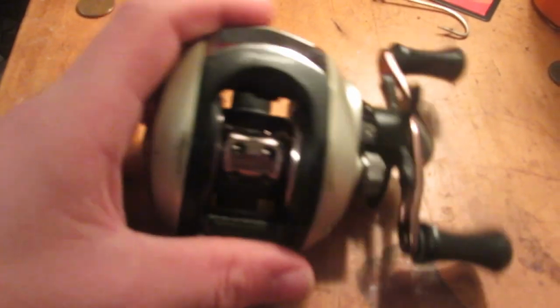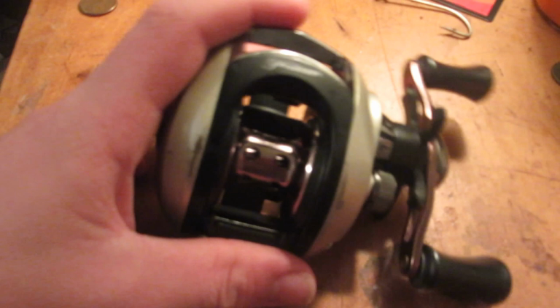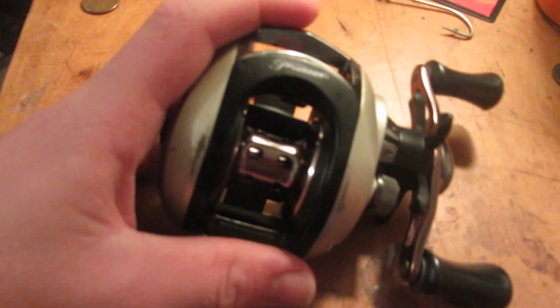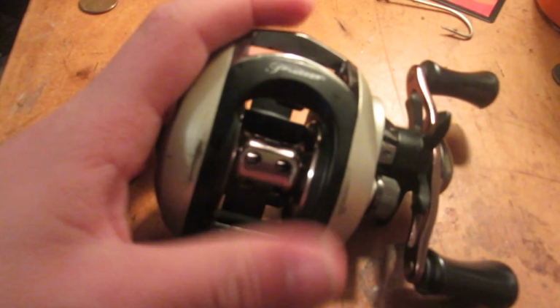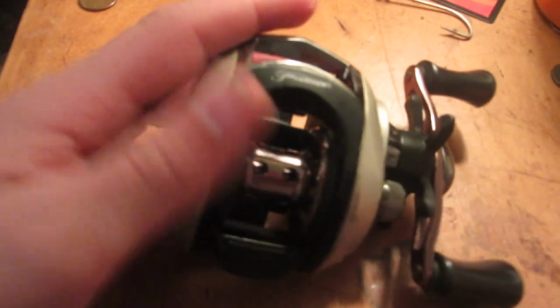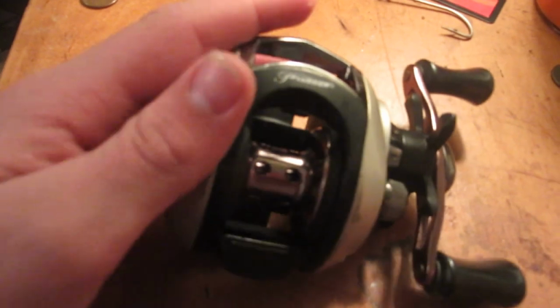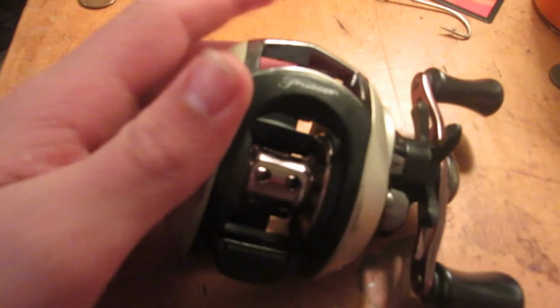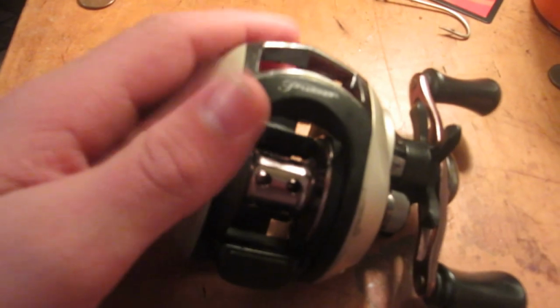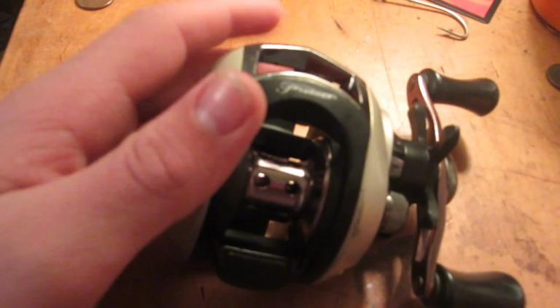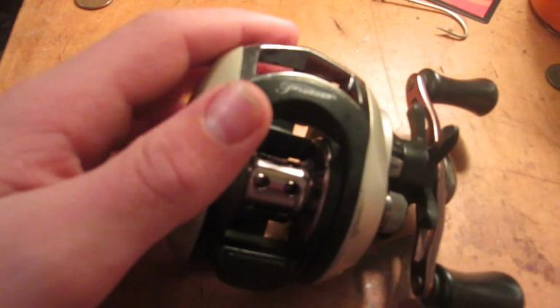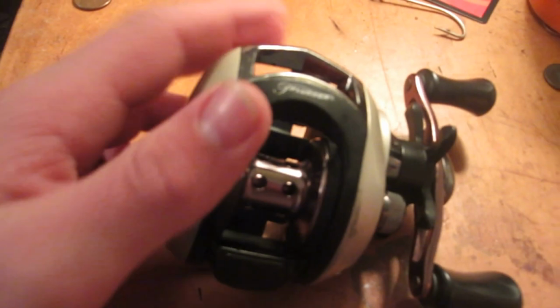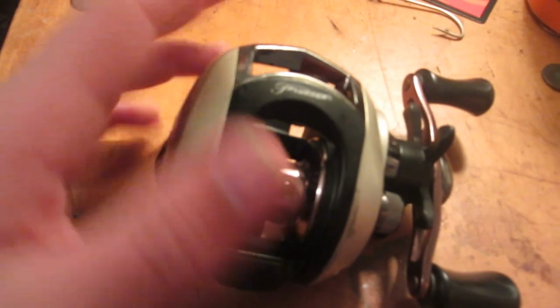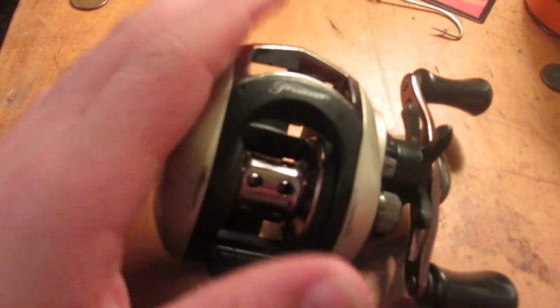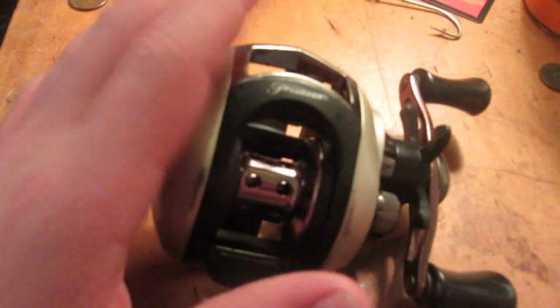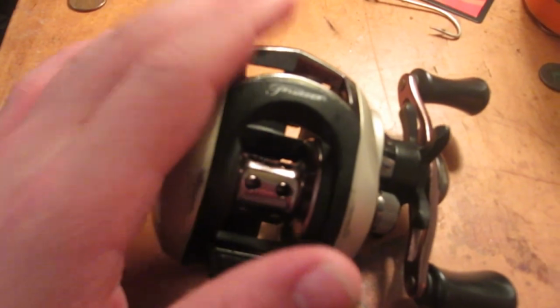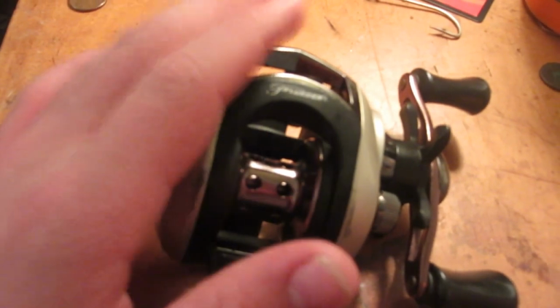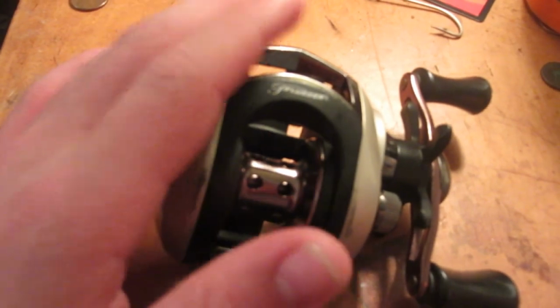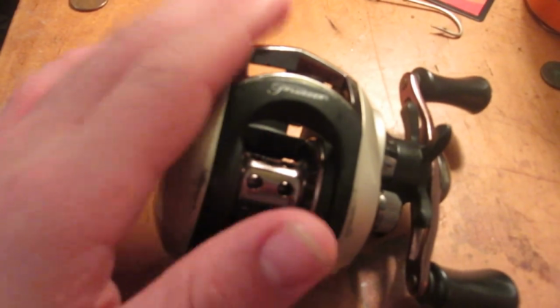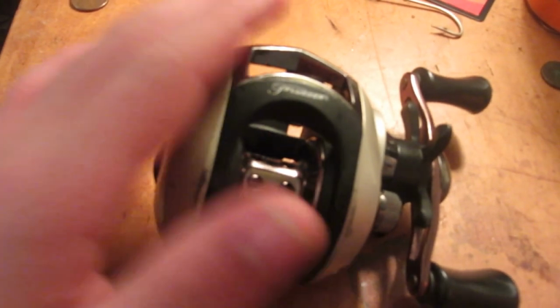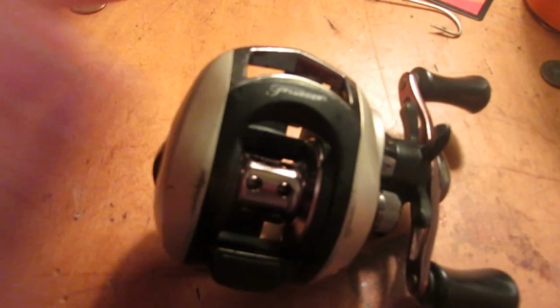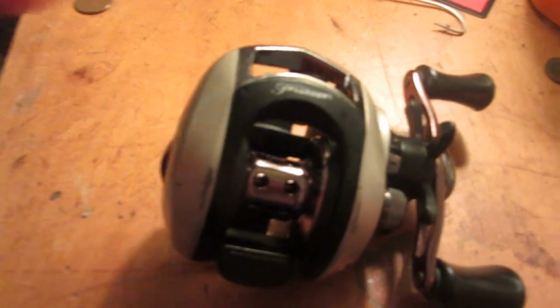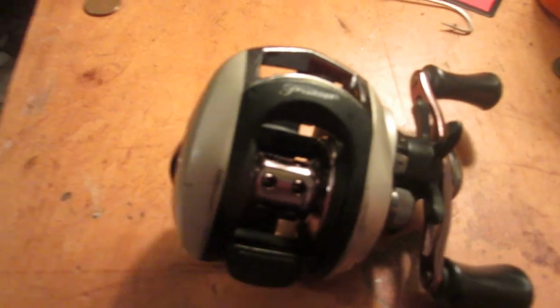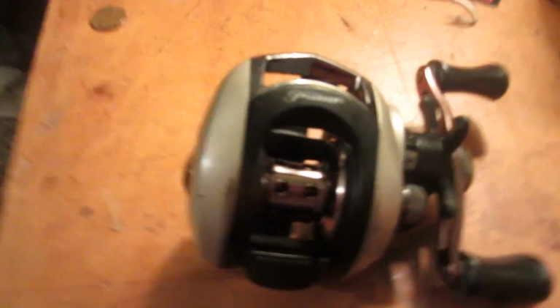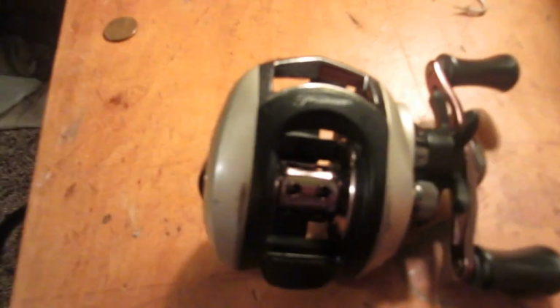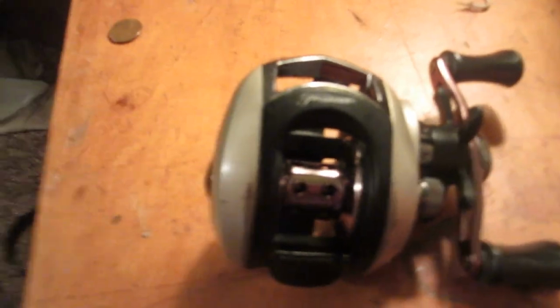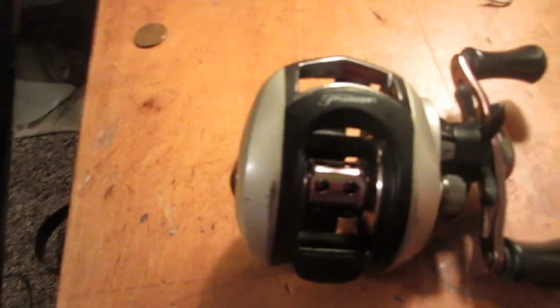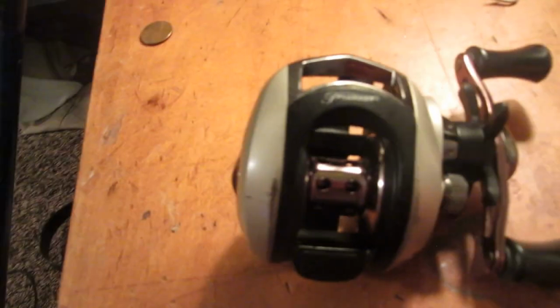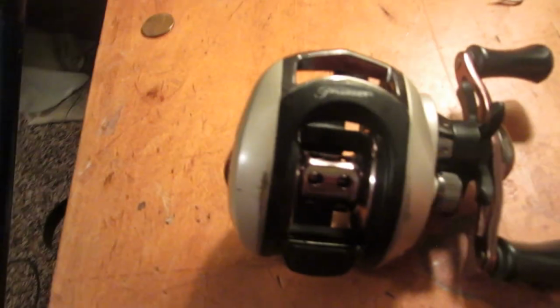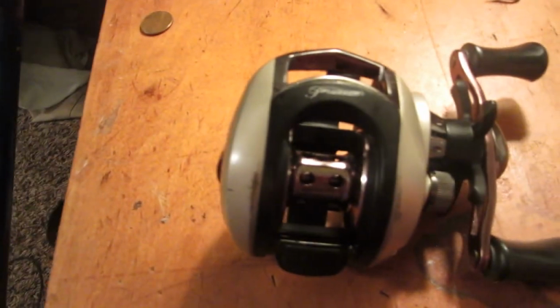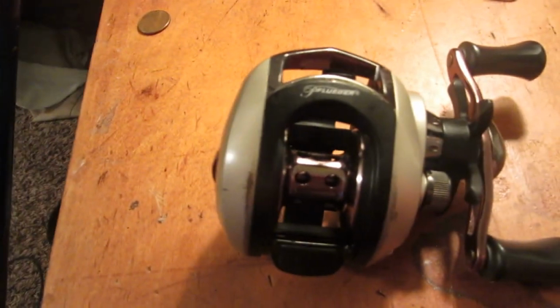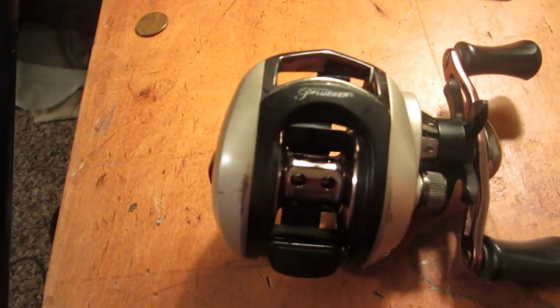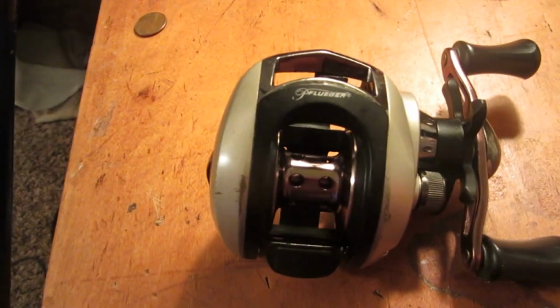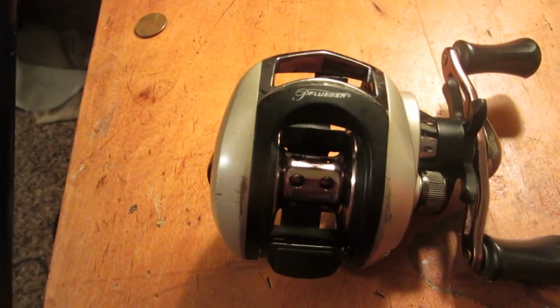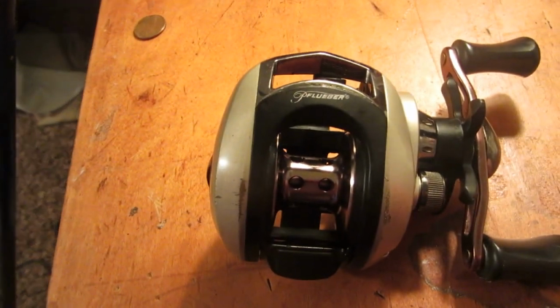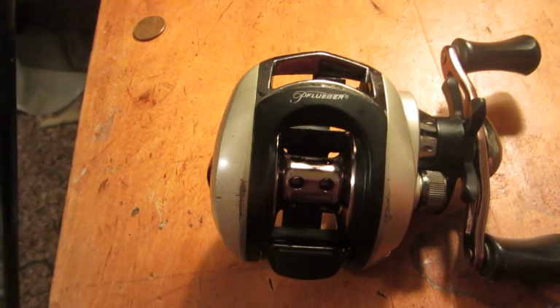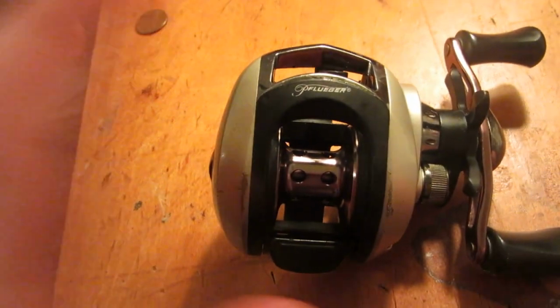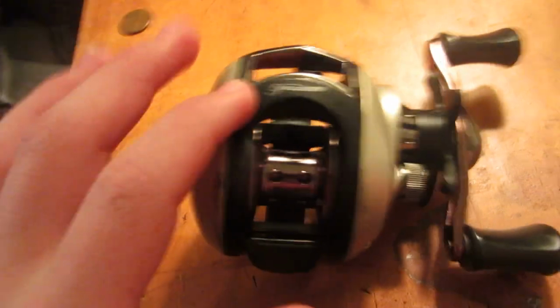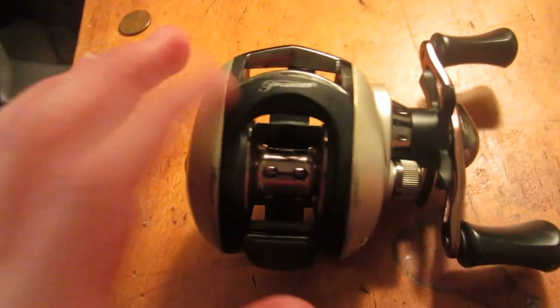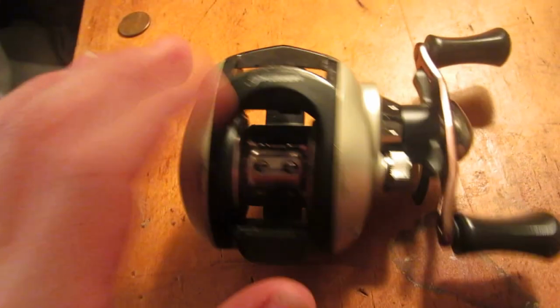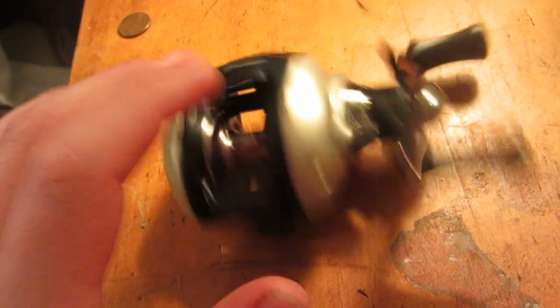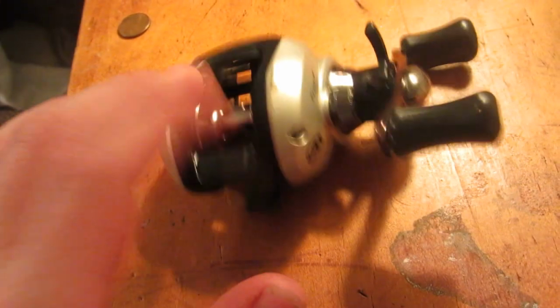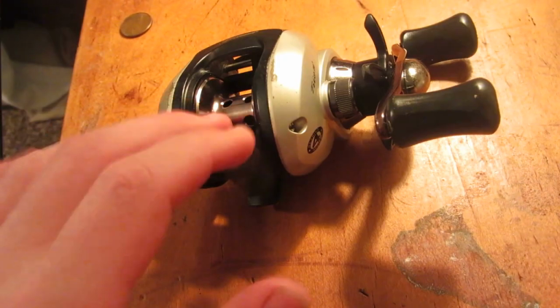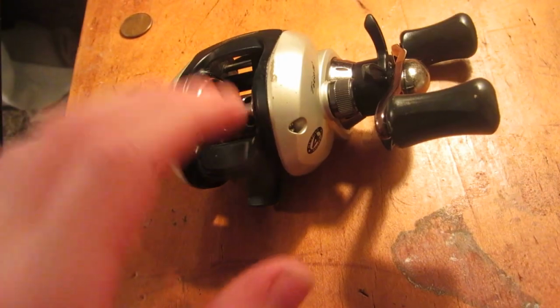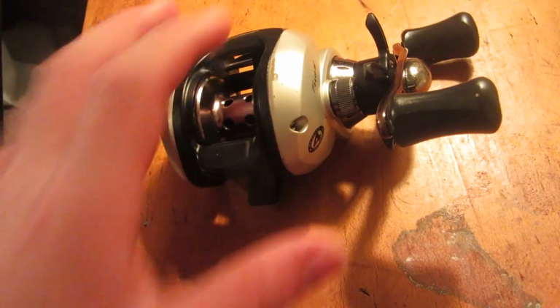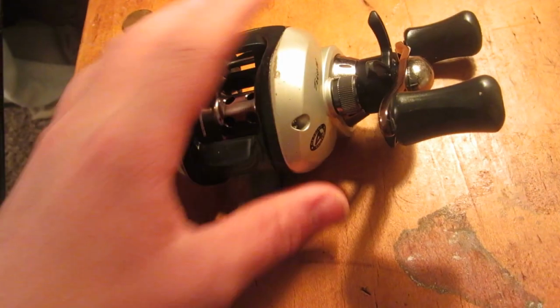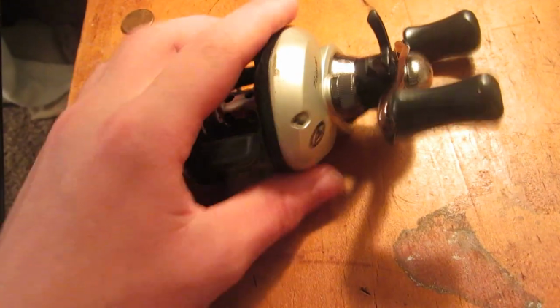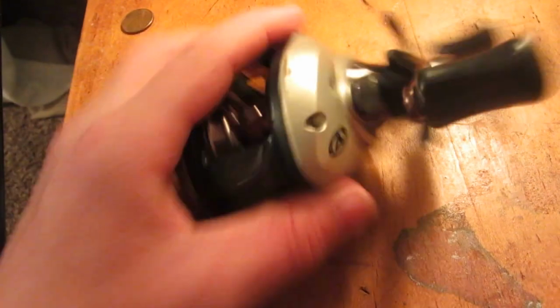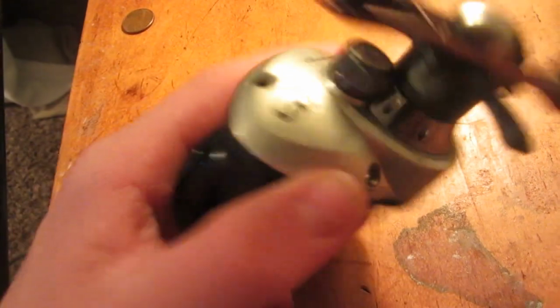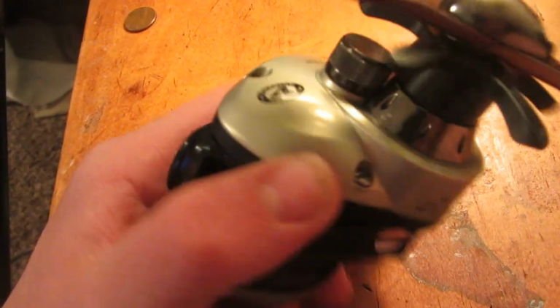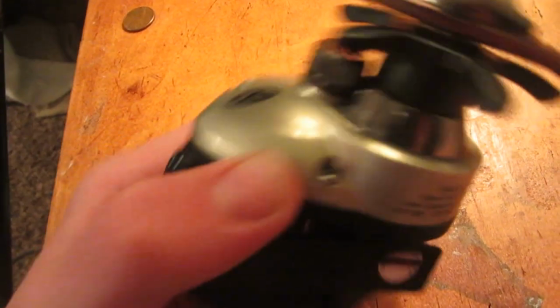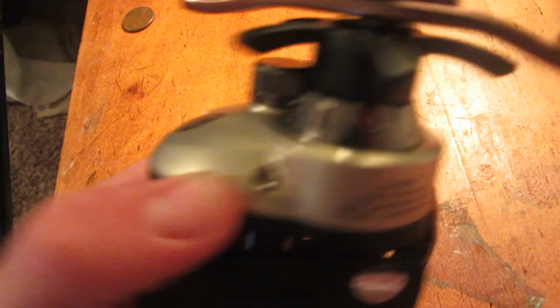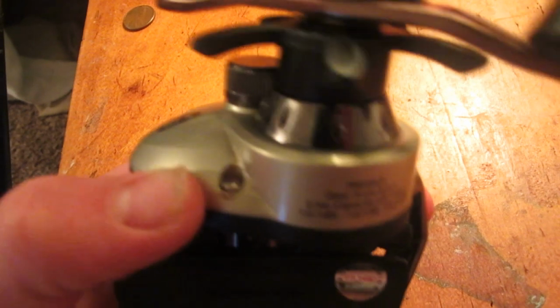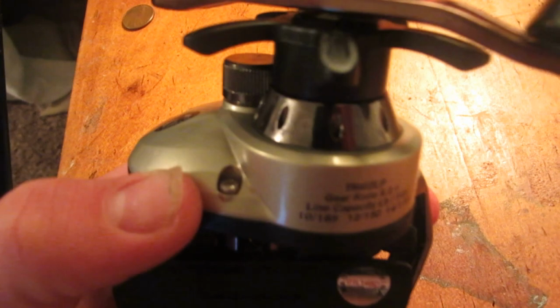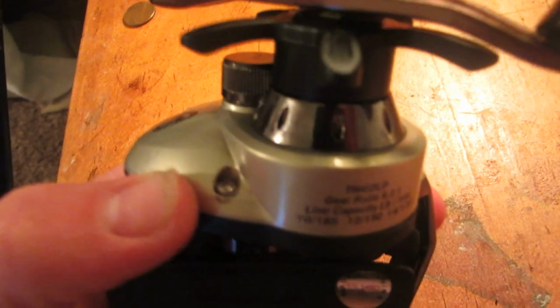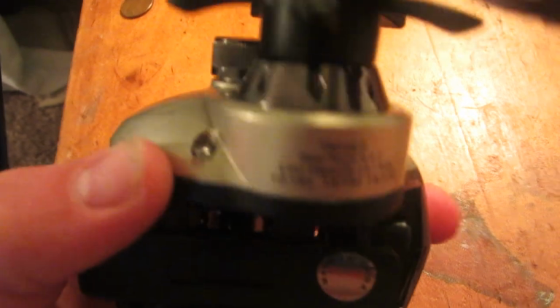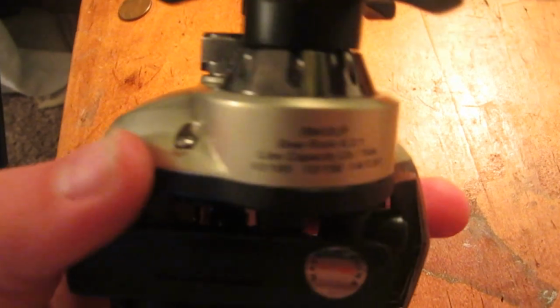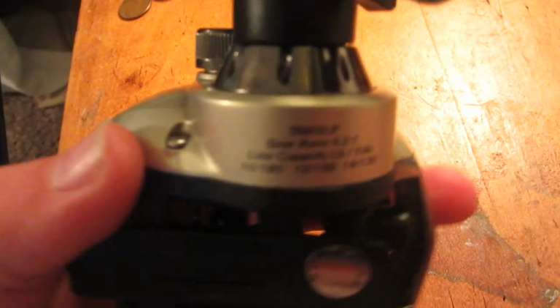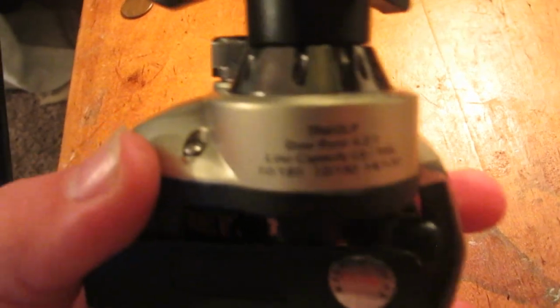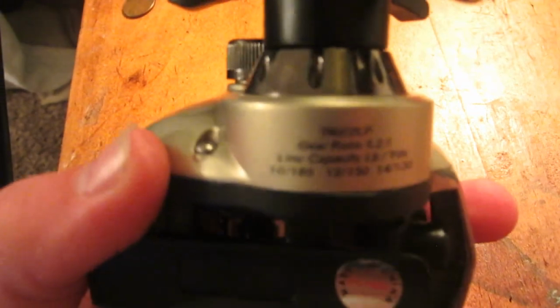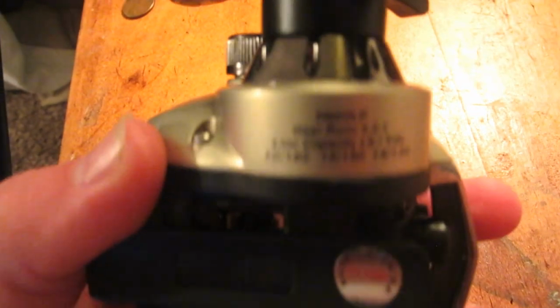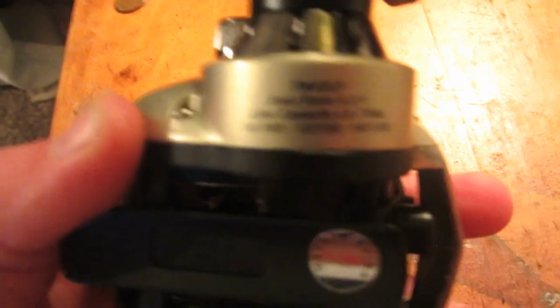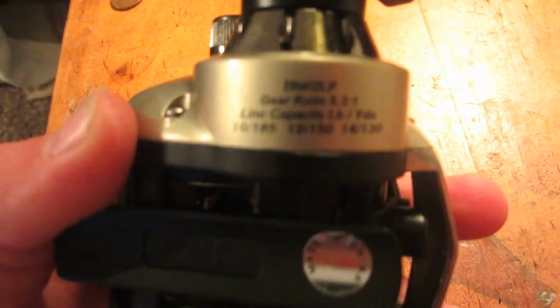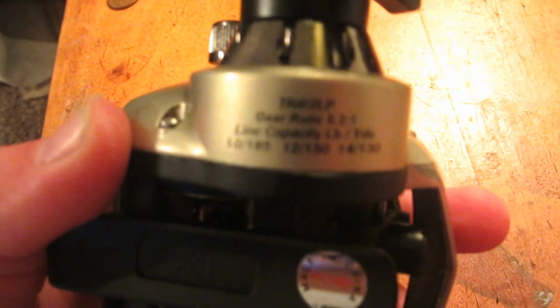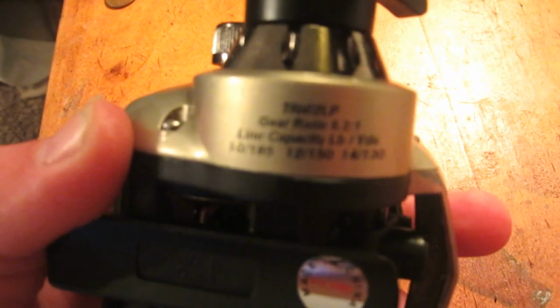I would suggest this reel. It will not fail you. It will work really well — it's really cheap, but they don't change anything.